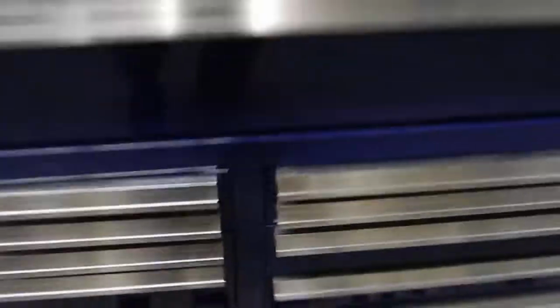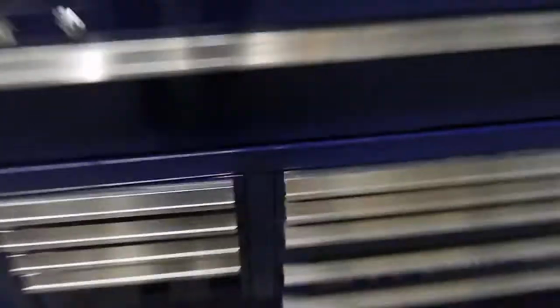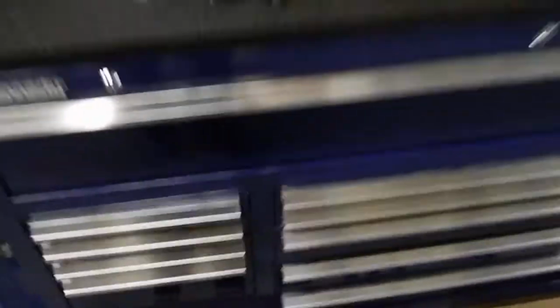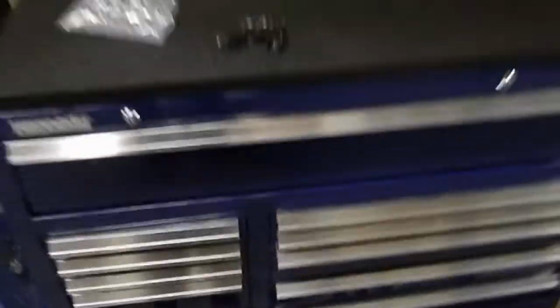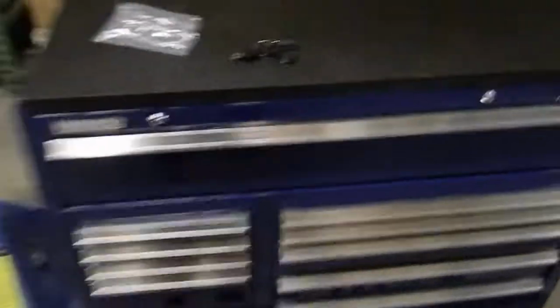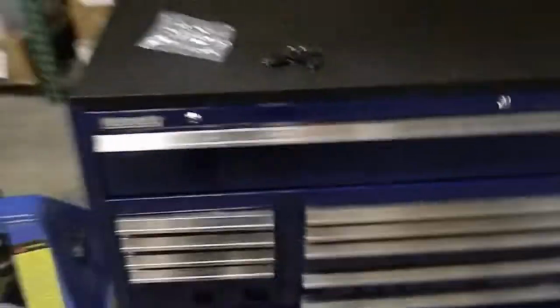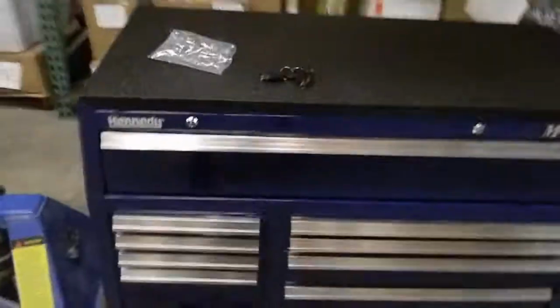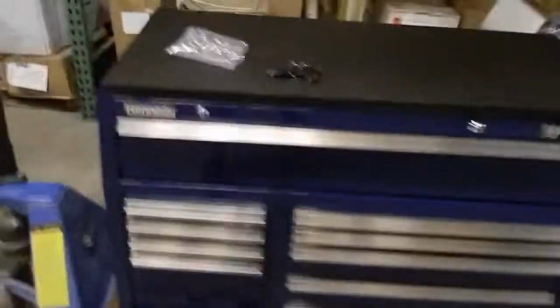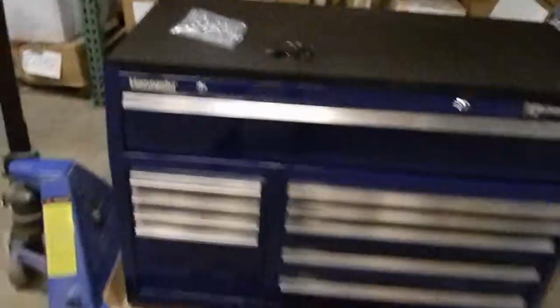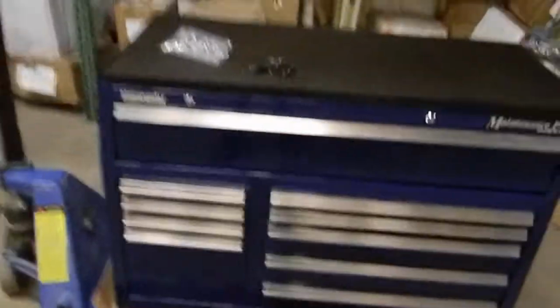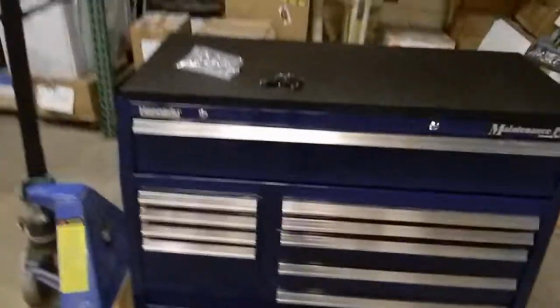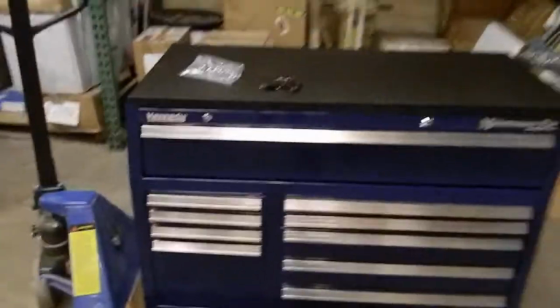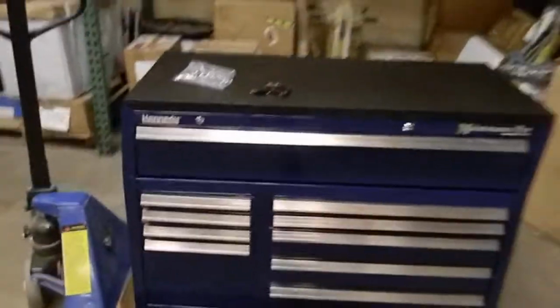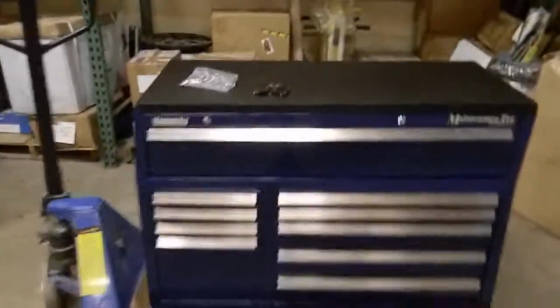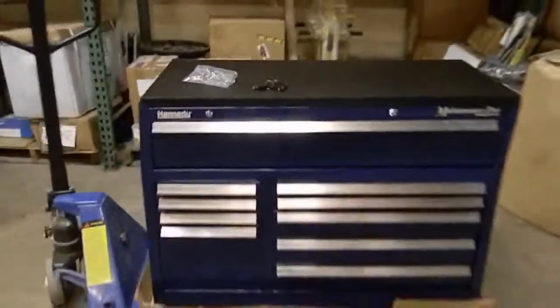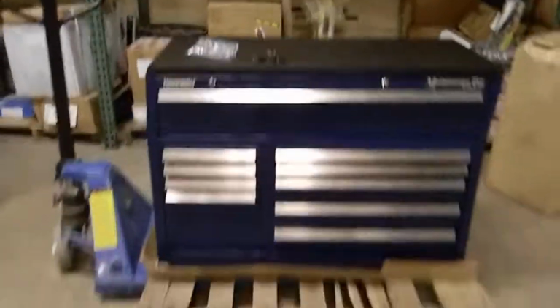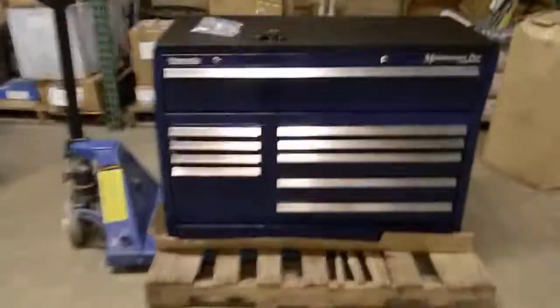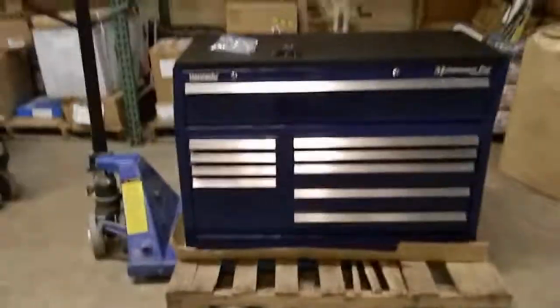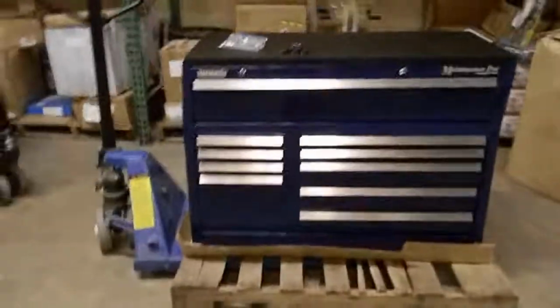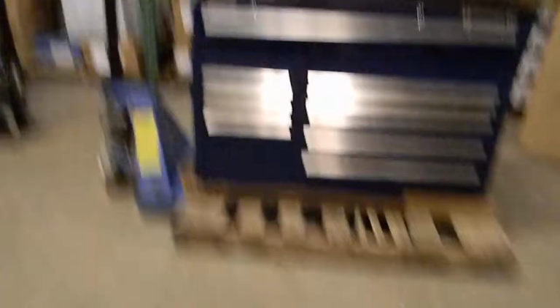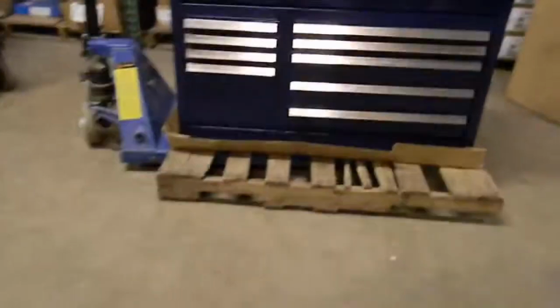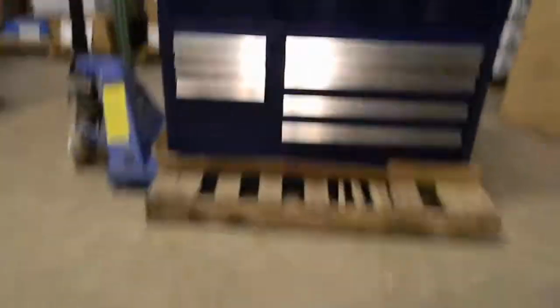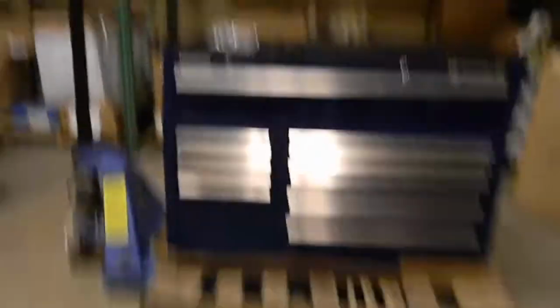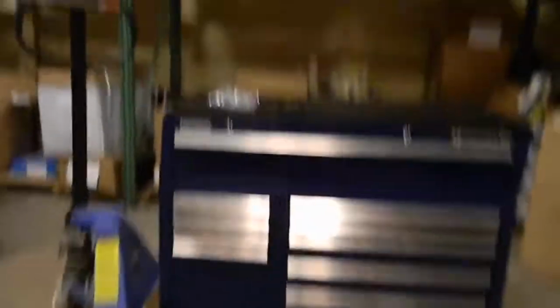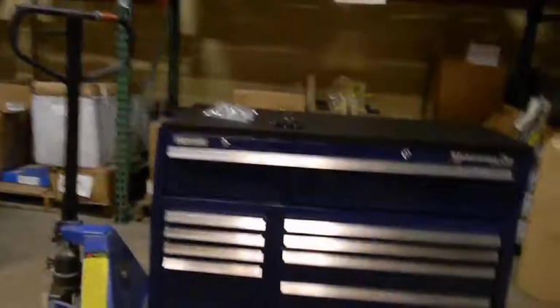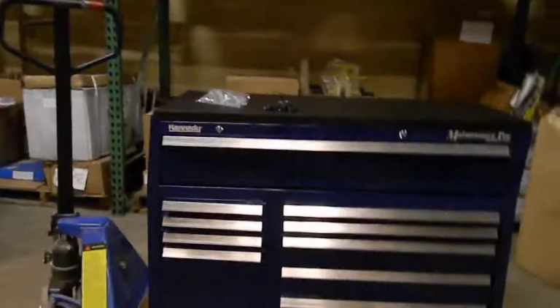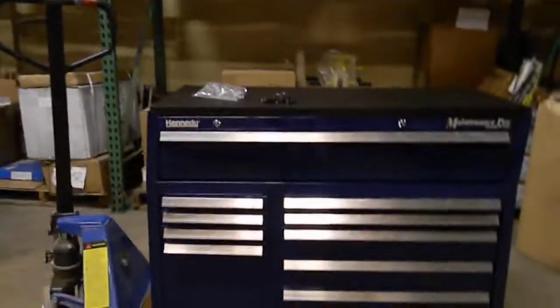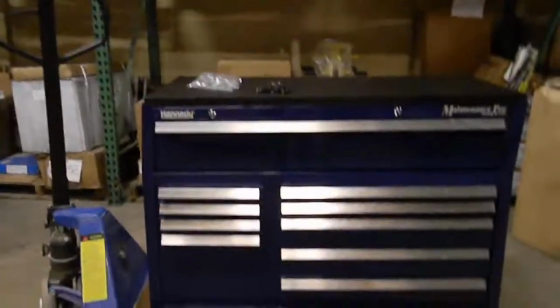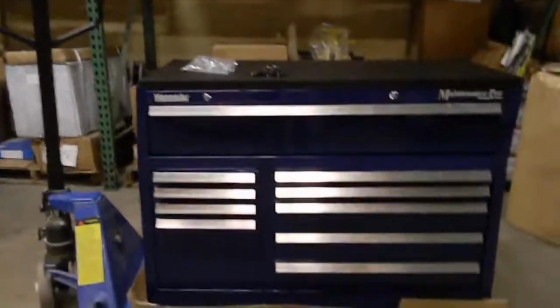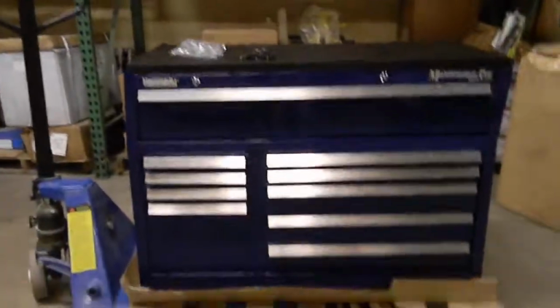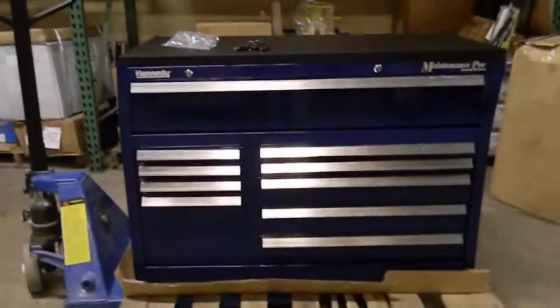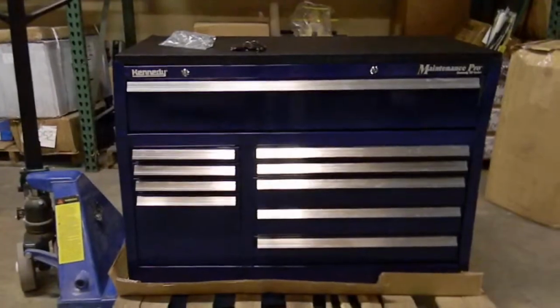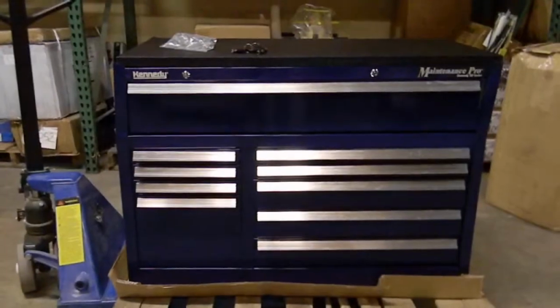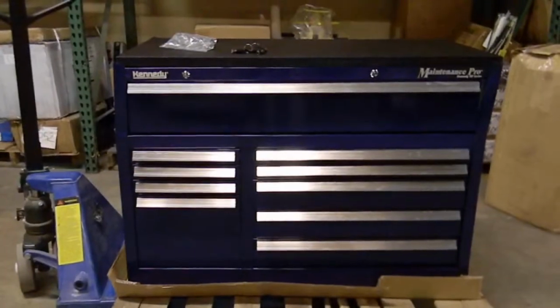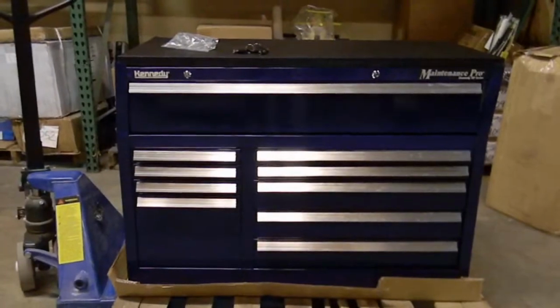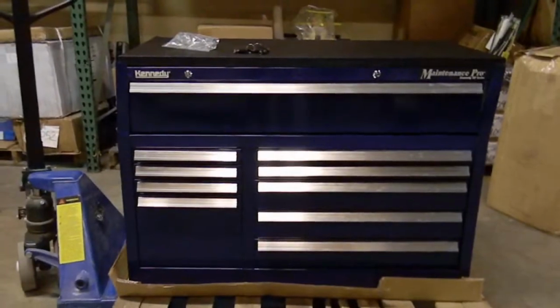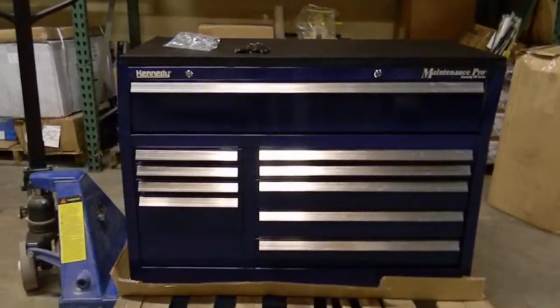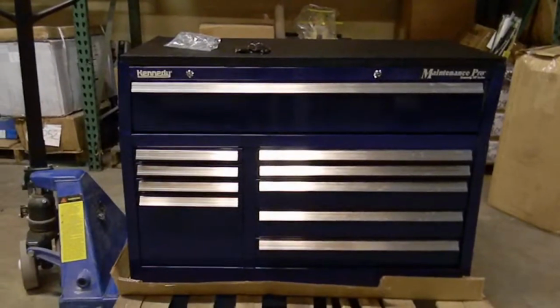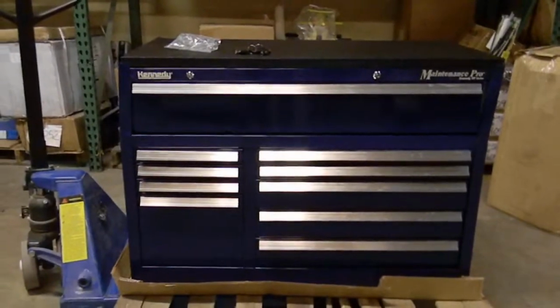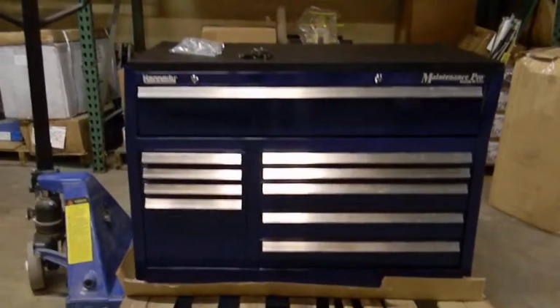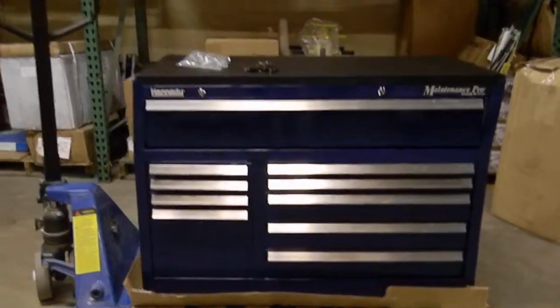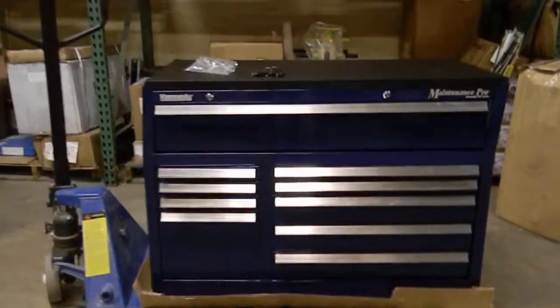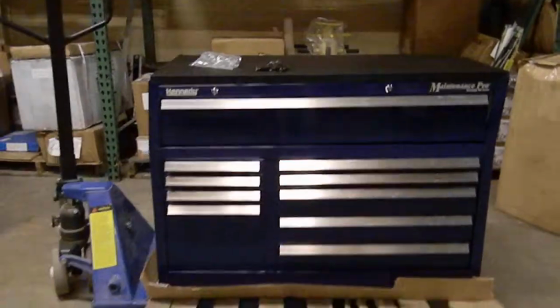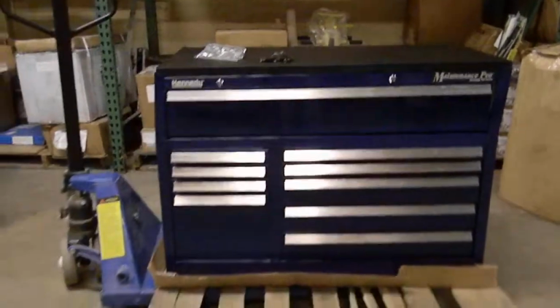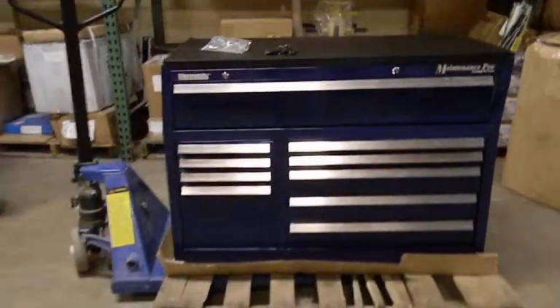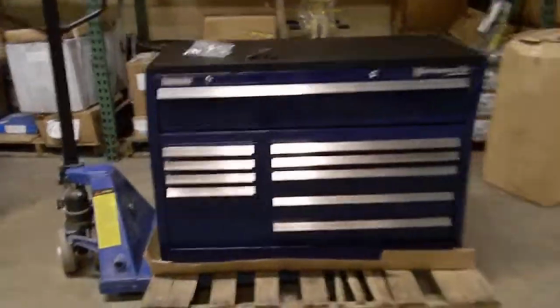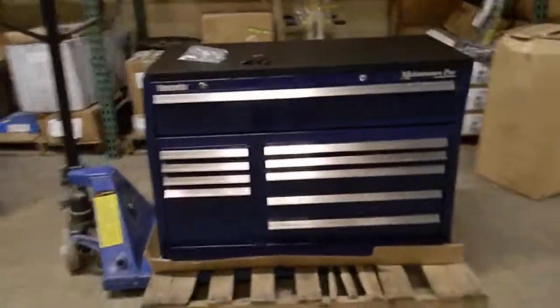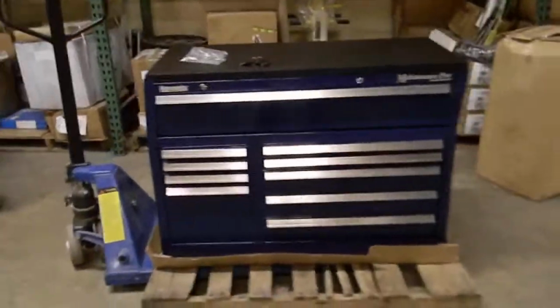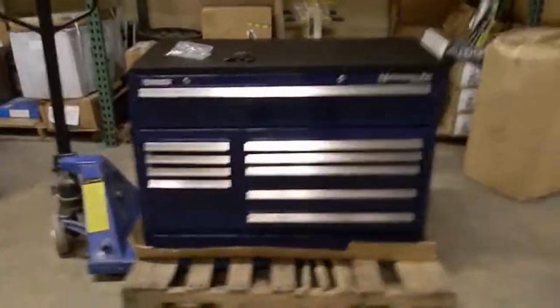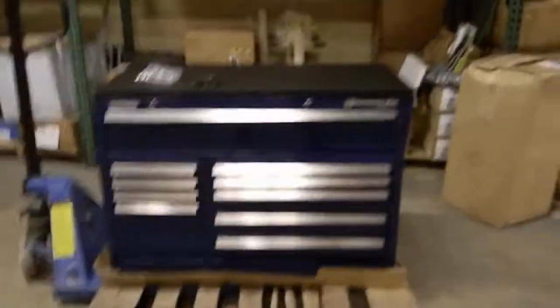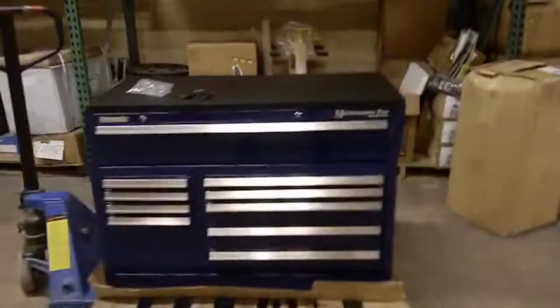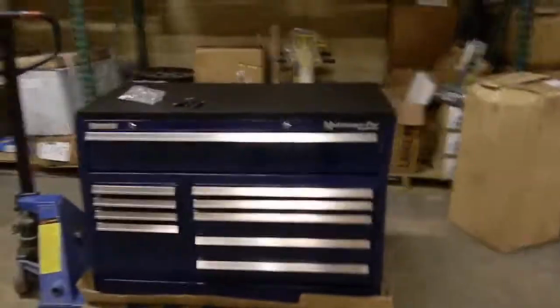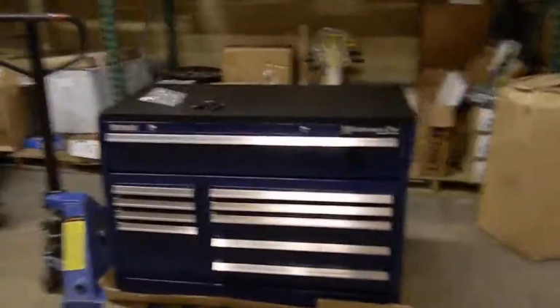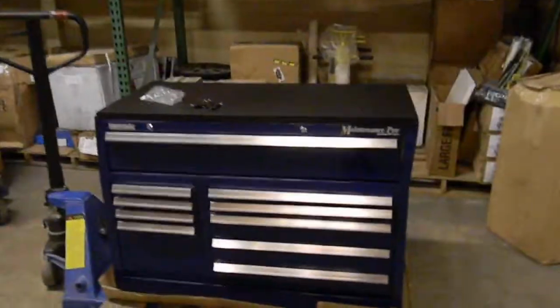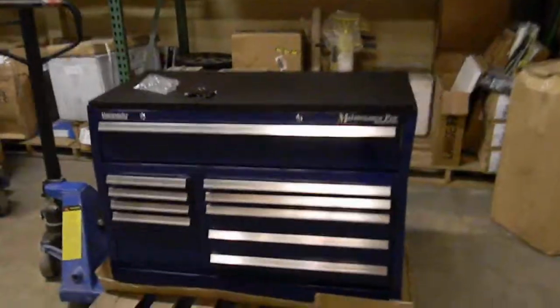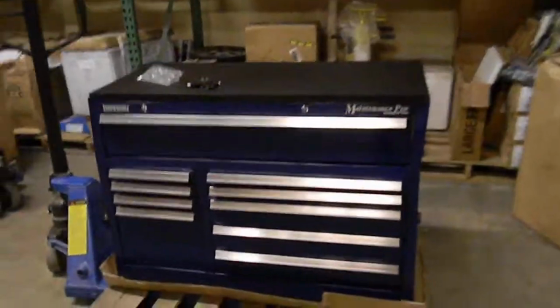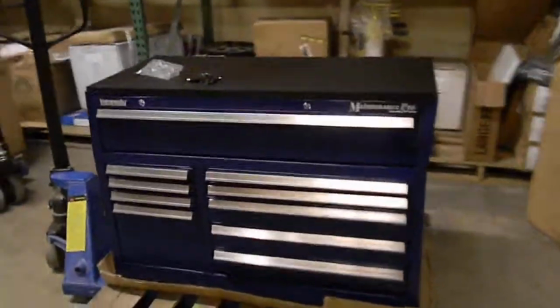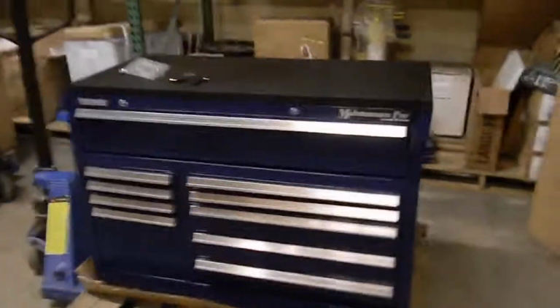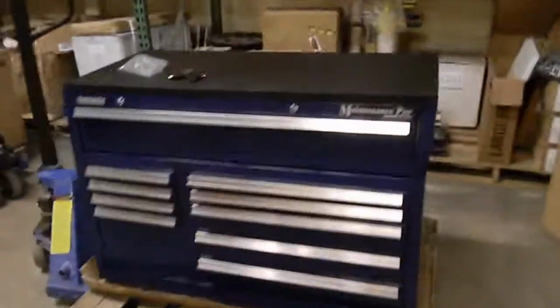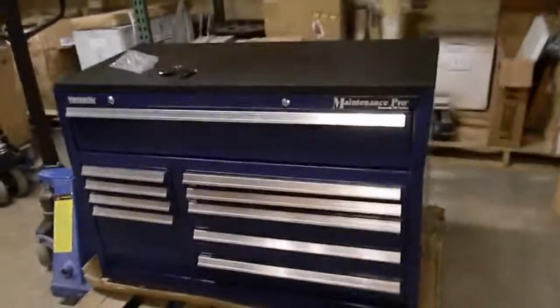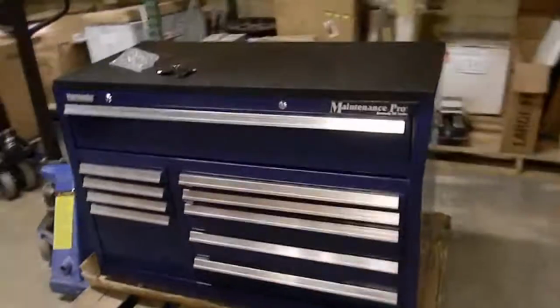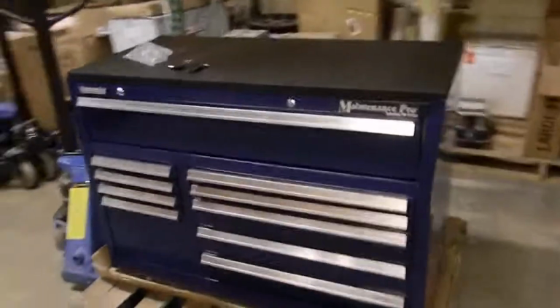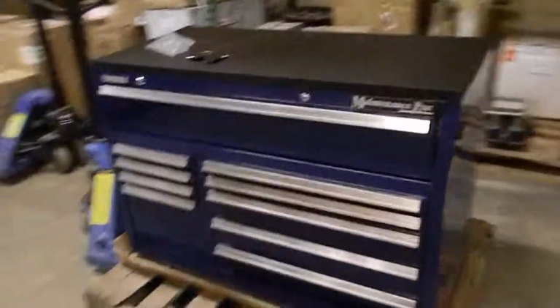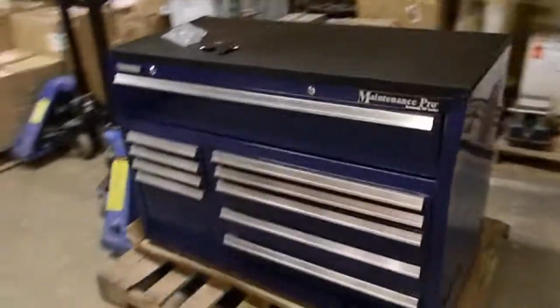That's pretty much it. It's a very nice cabinet other than the damage on the top. Thanks for checking it out.